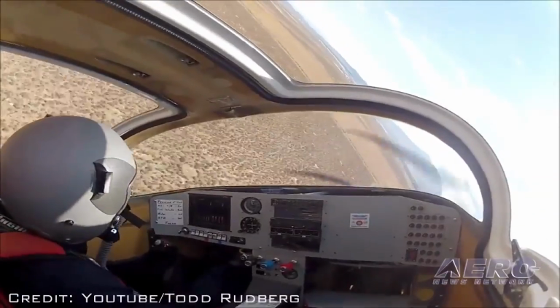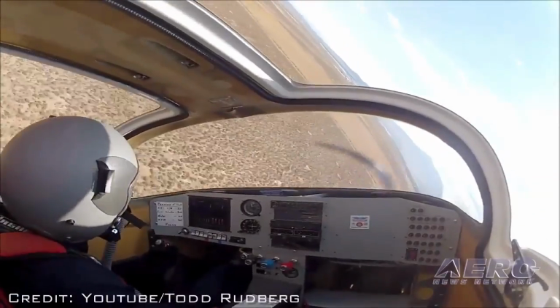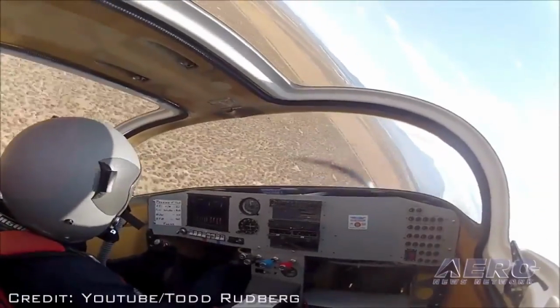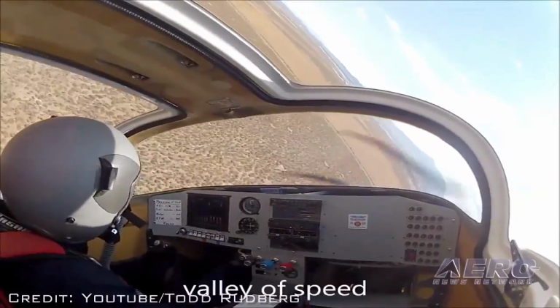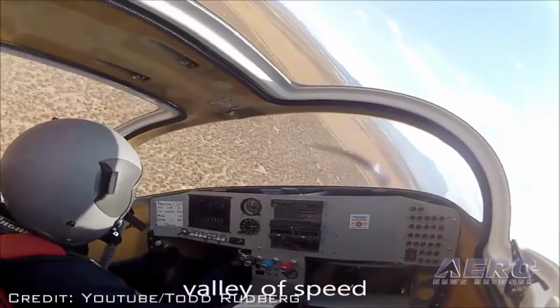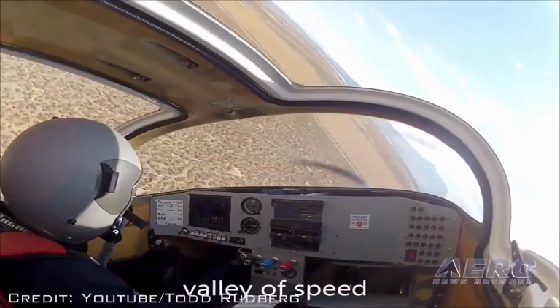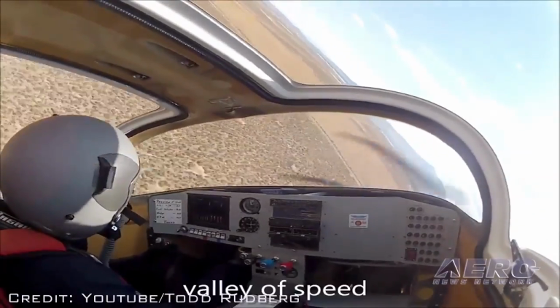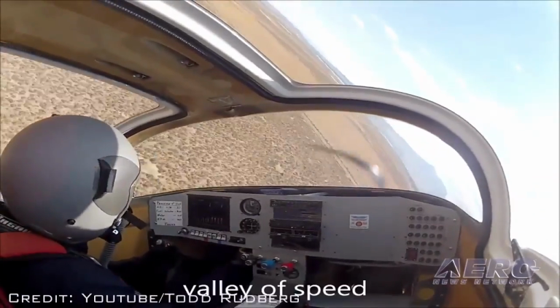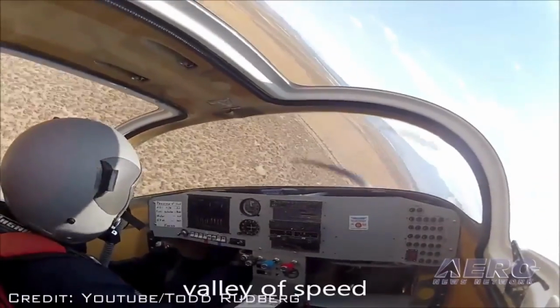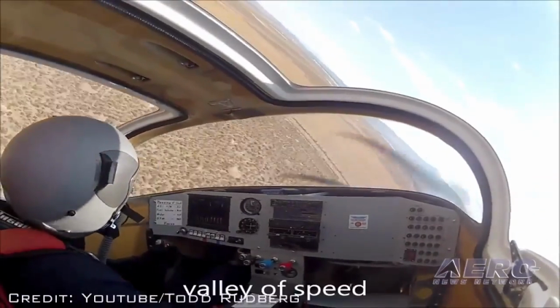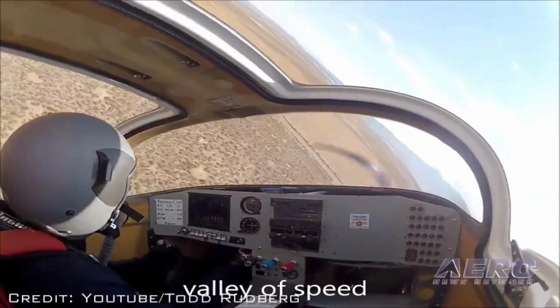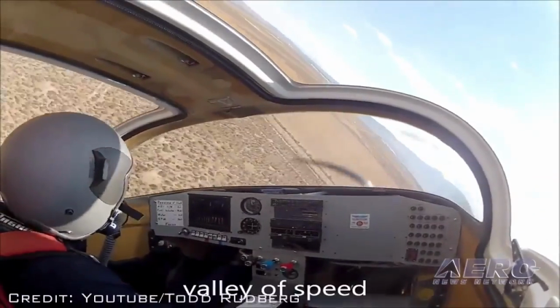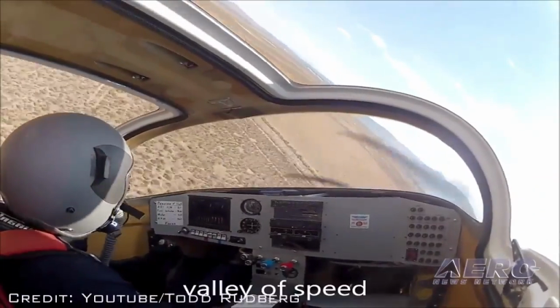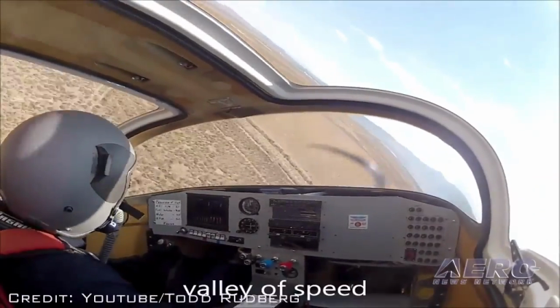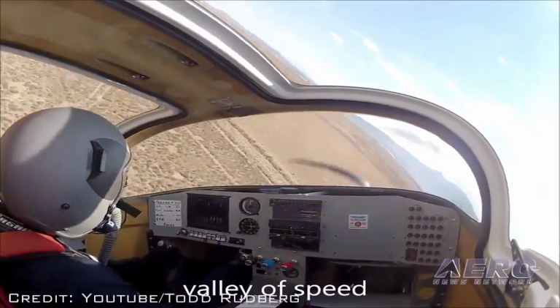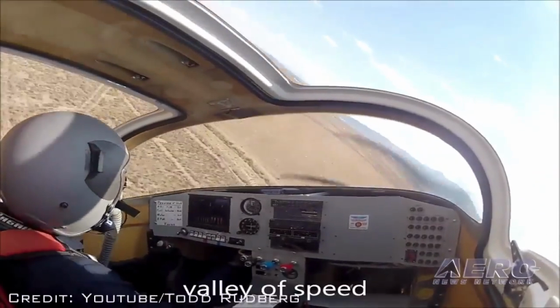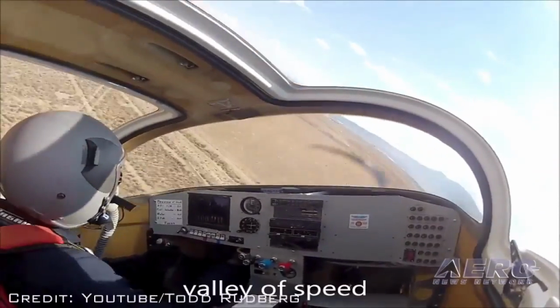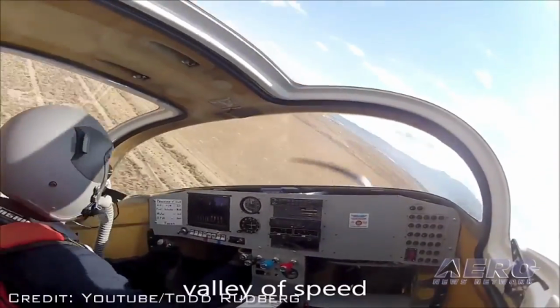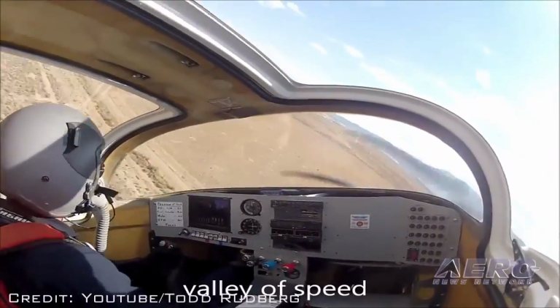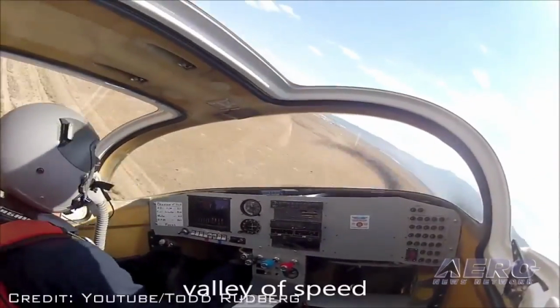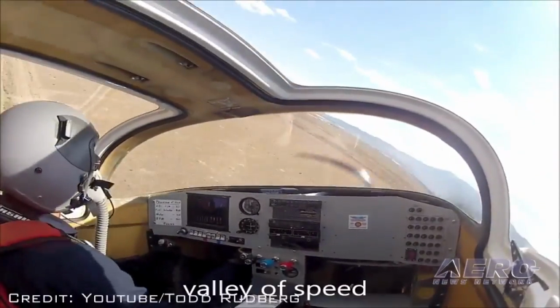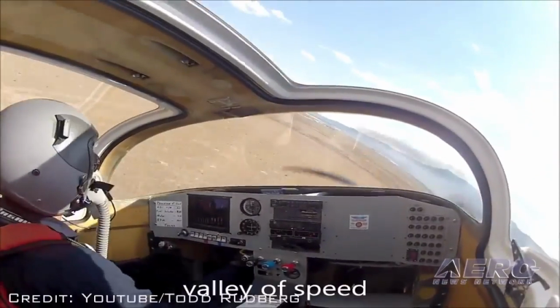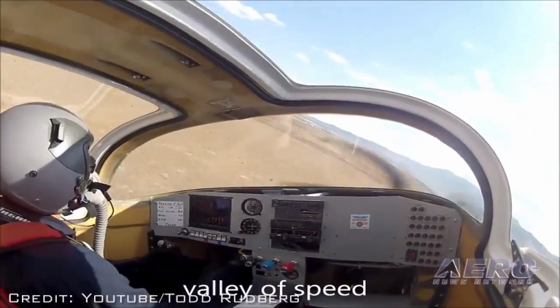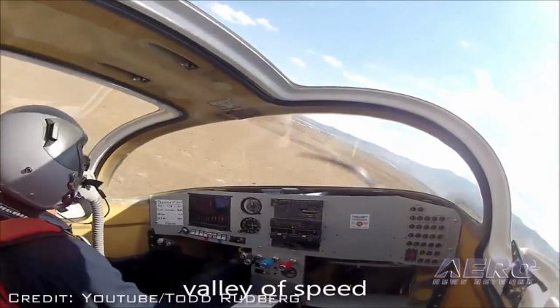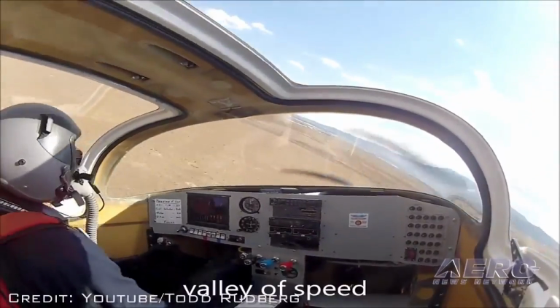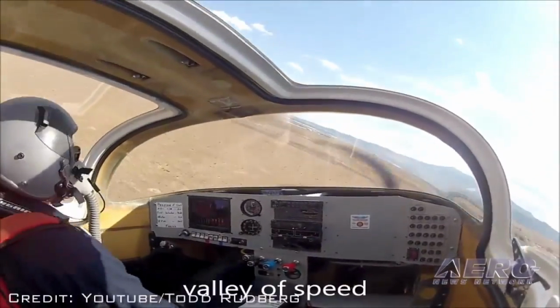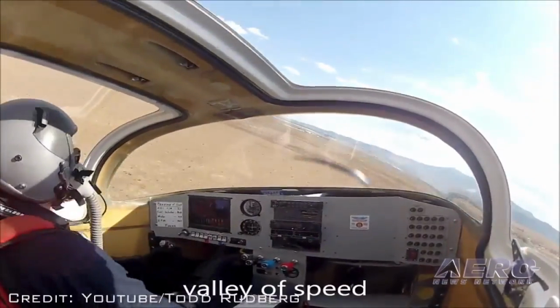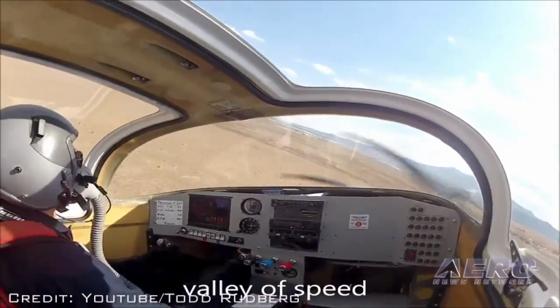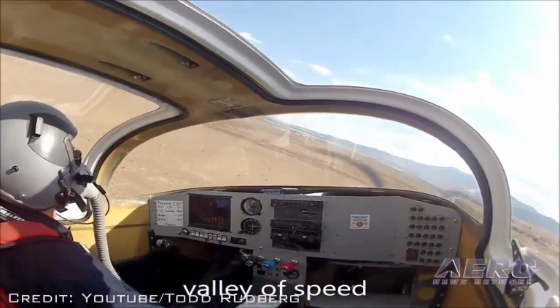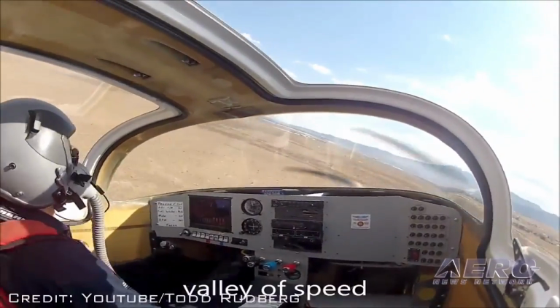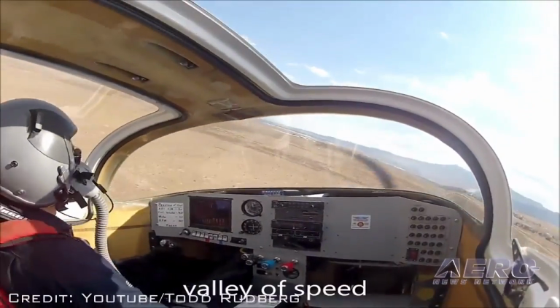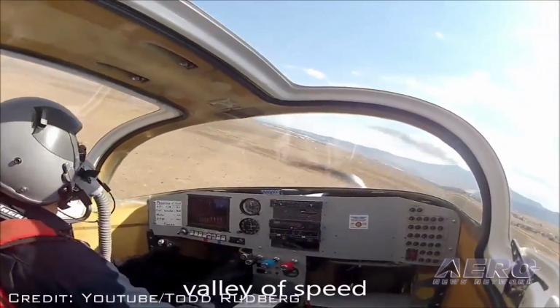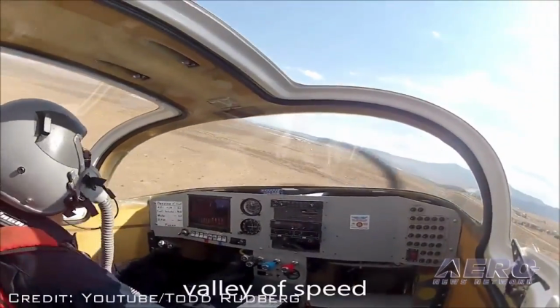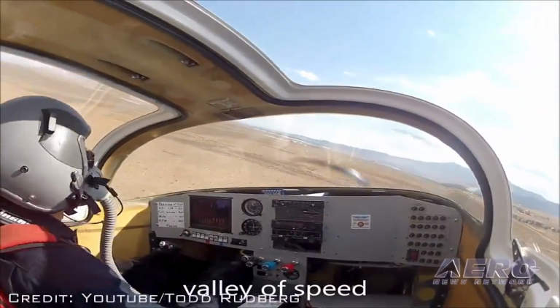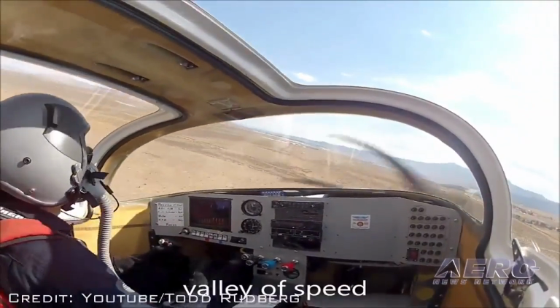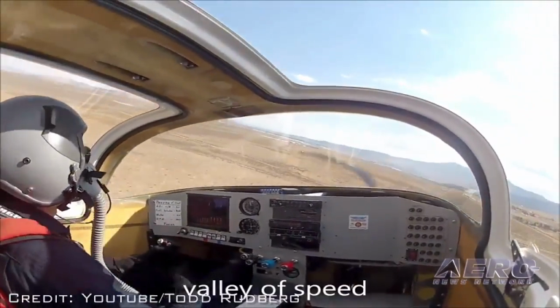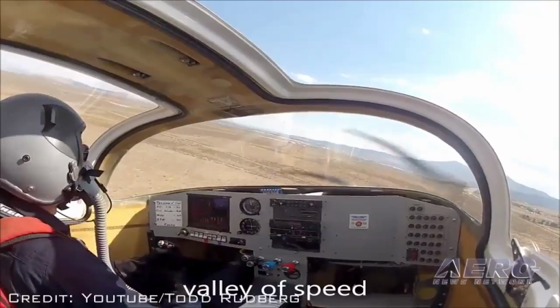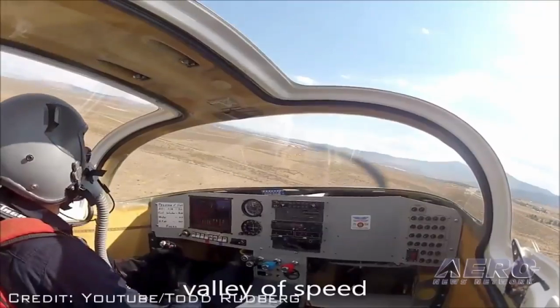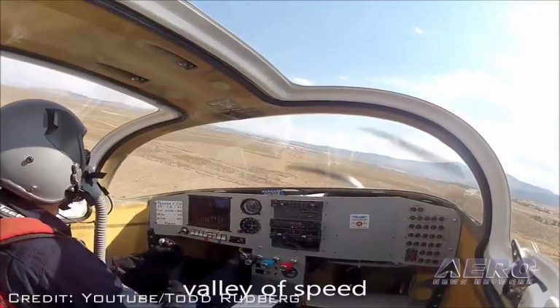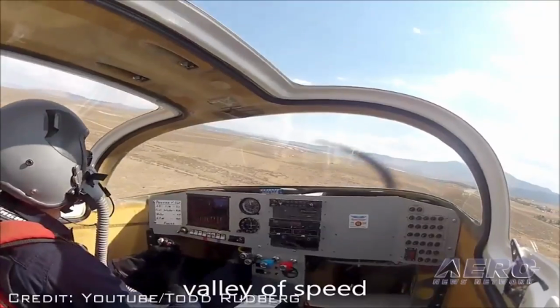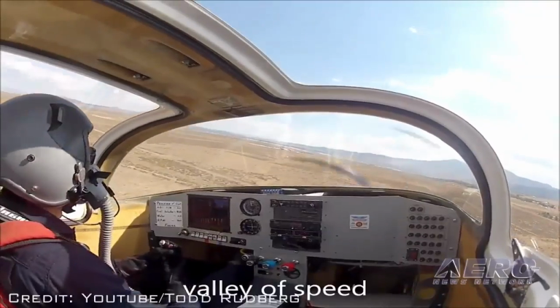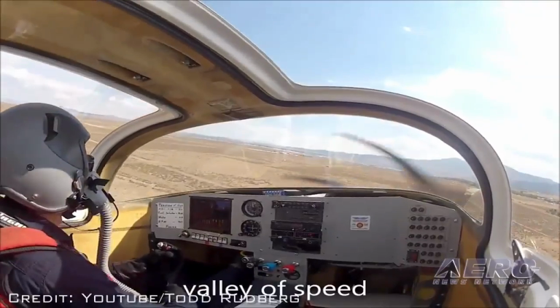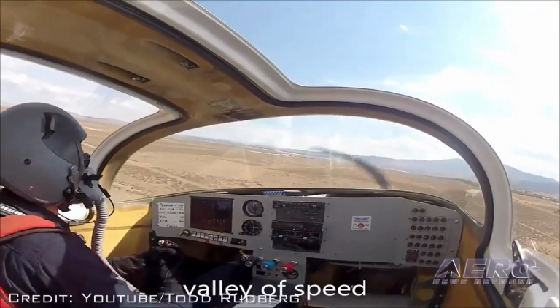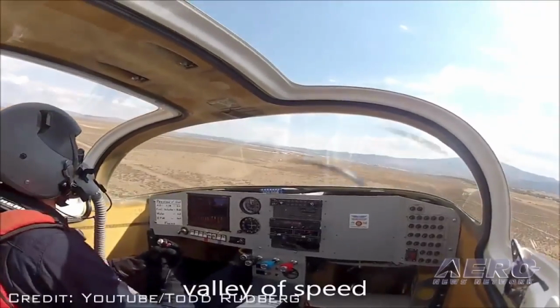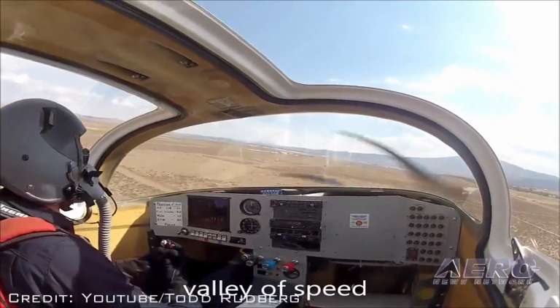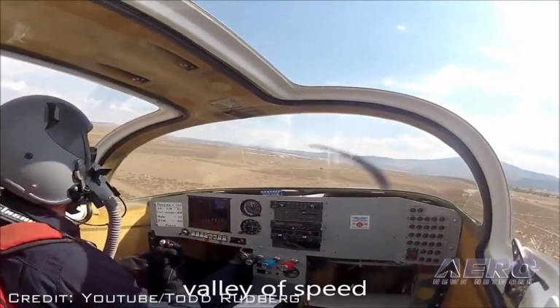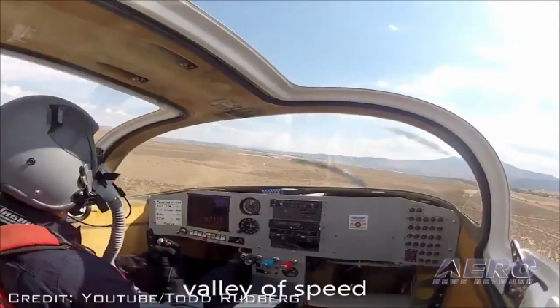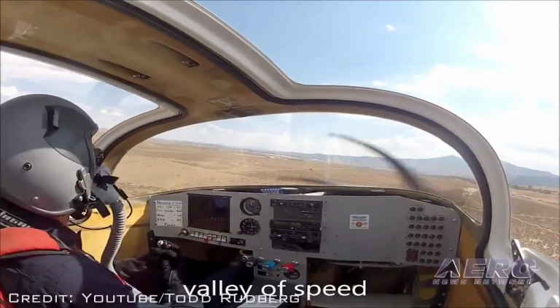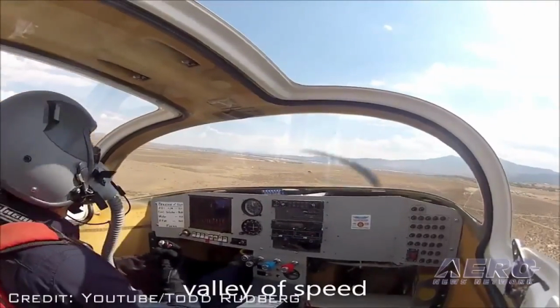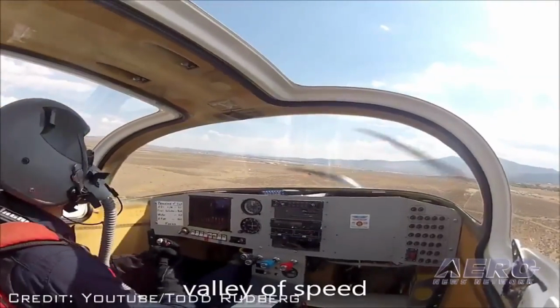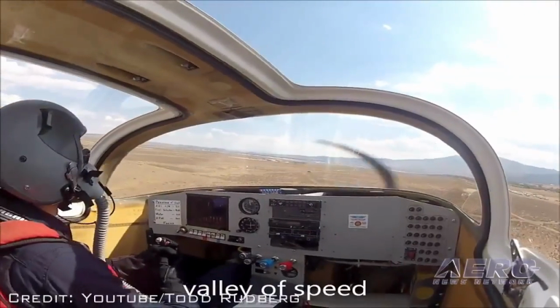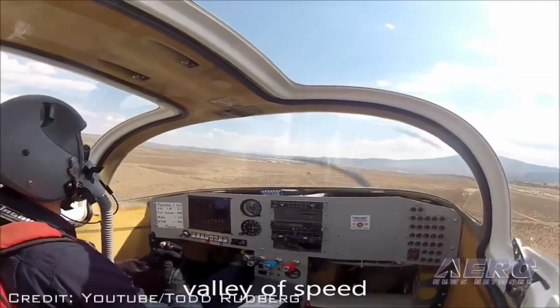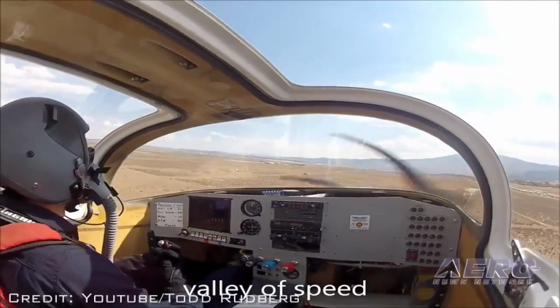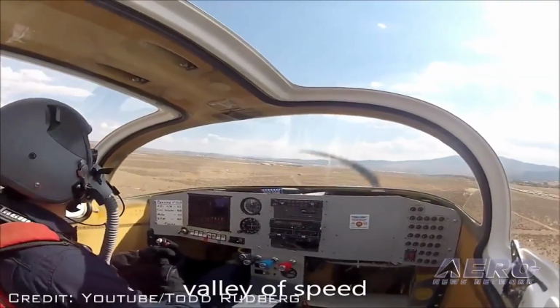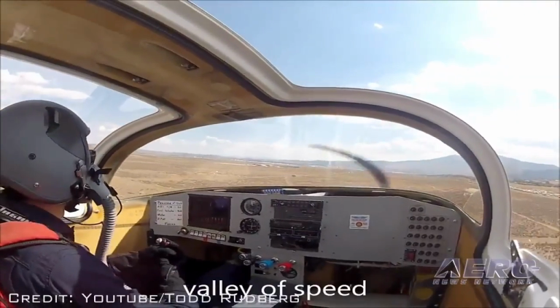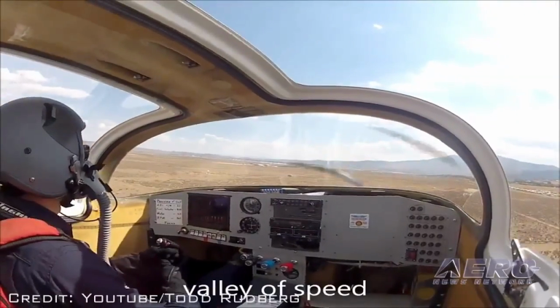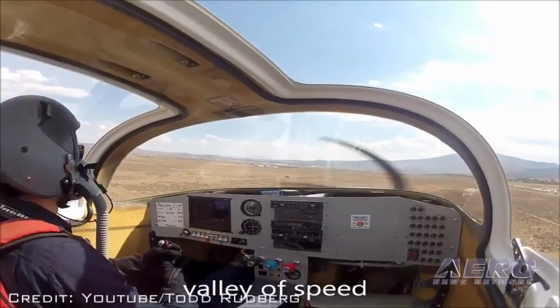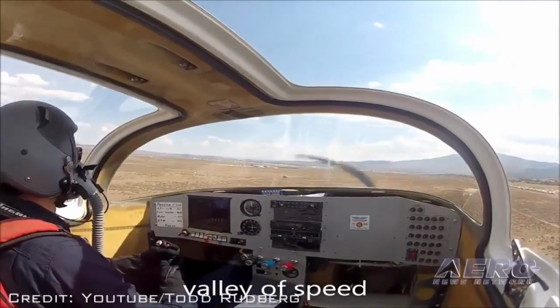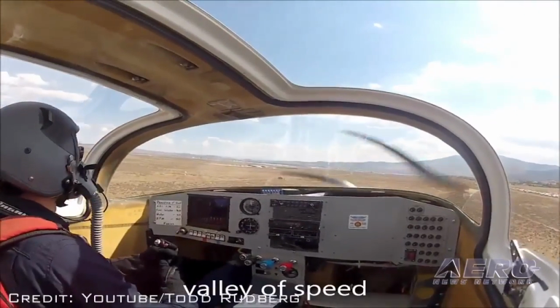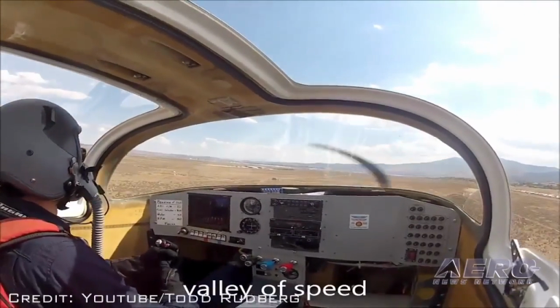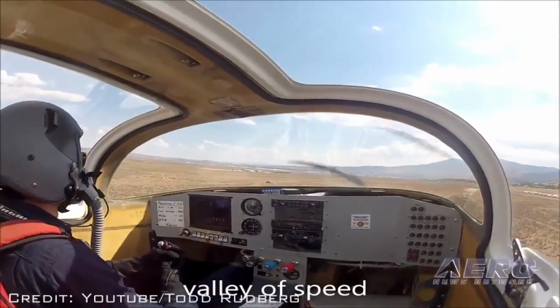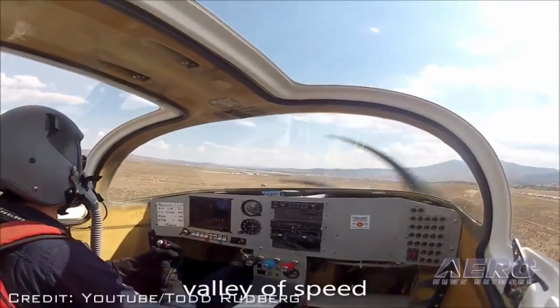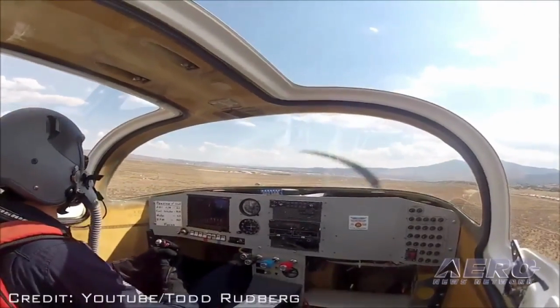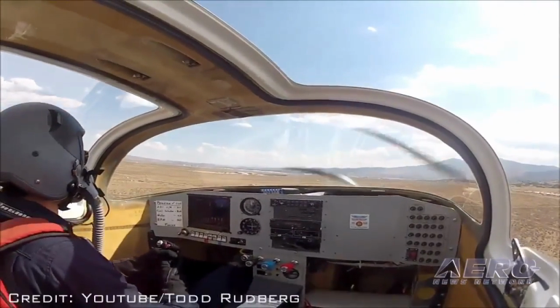And as a former Class Air 3 owner that rarely saw more than 300, maybe 350 in a dive — man, I'm so jealous.